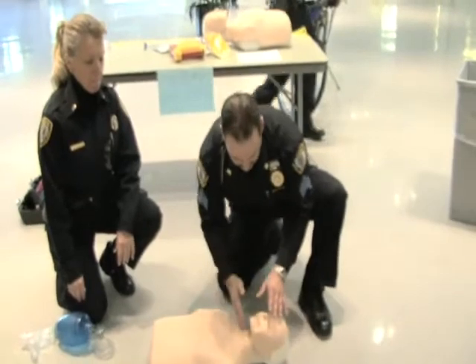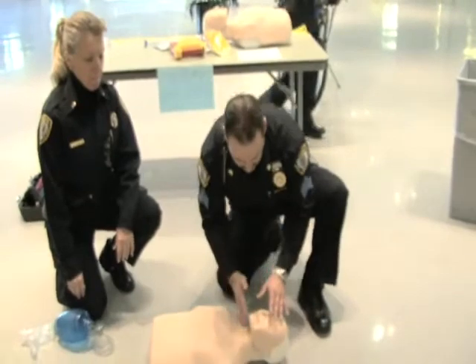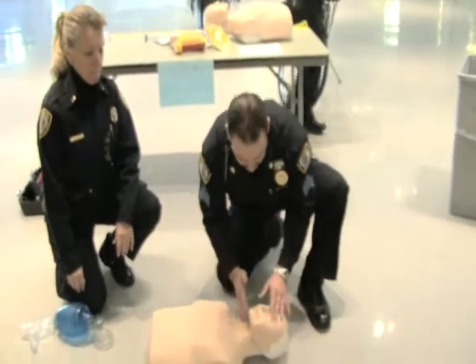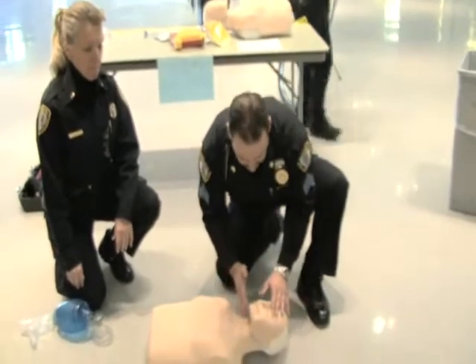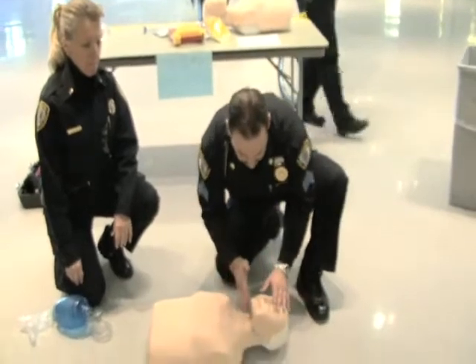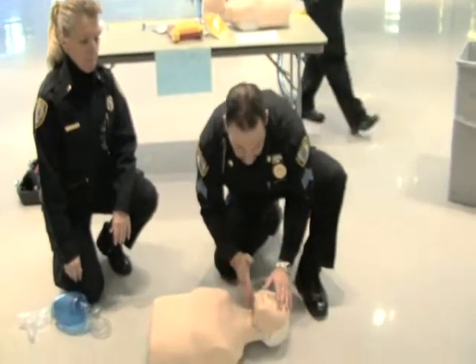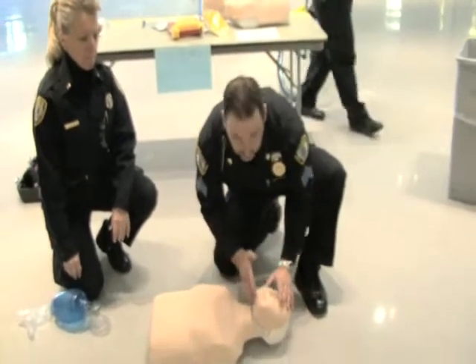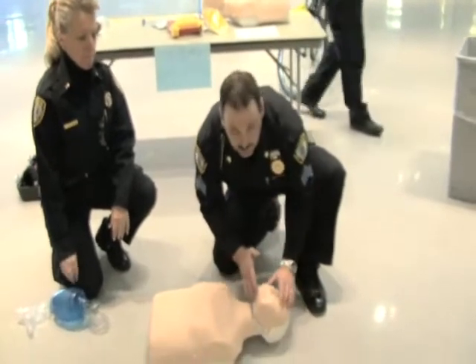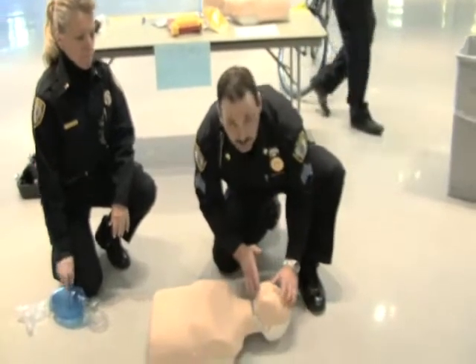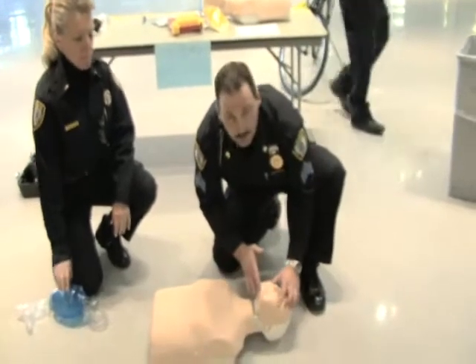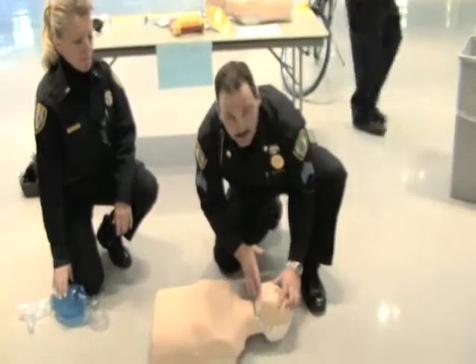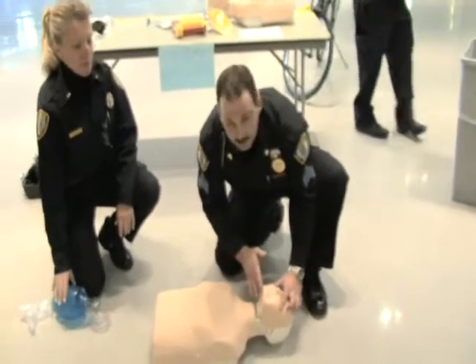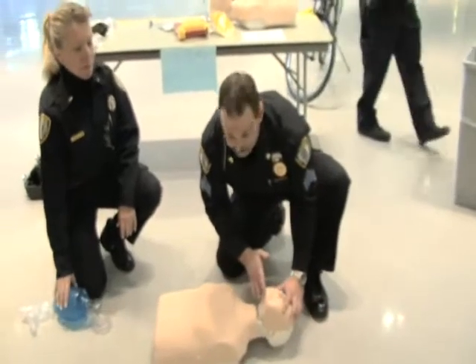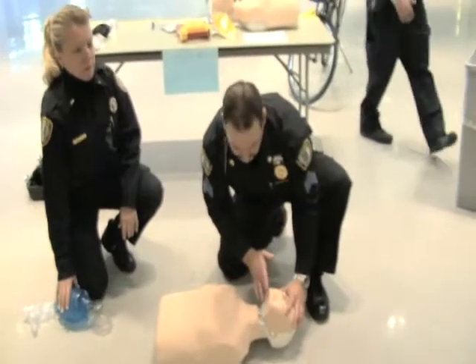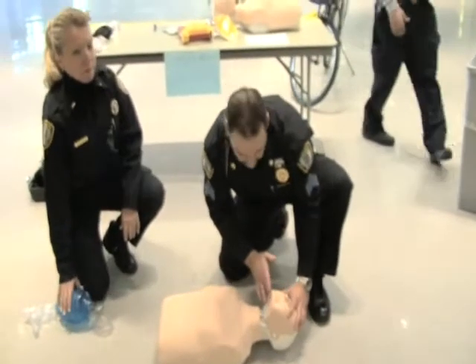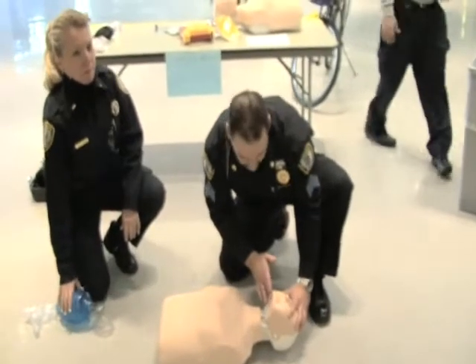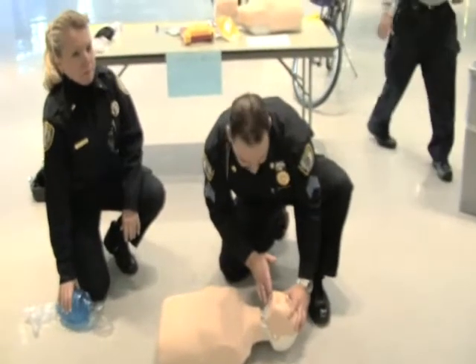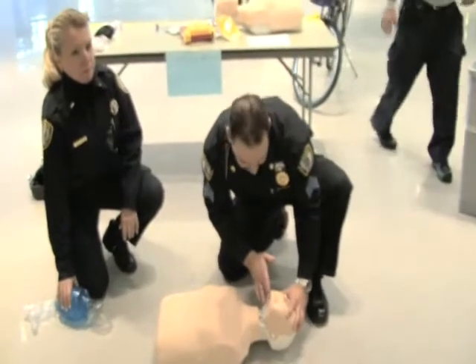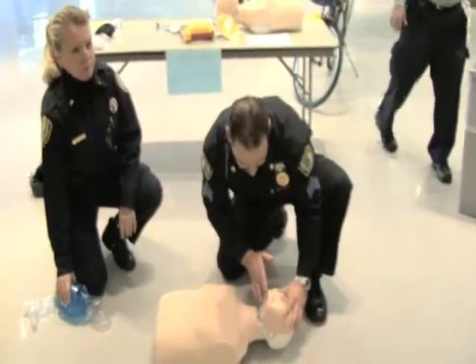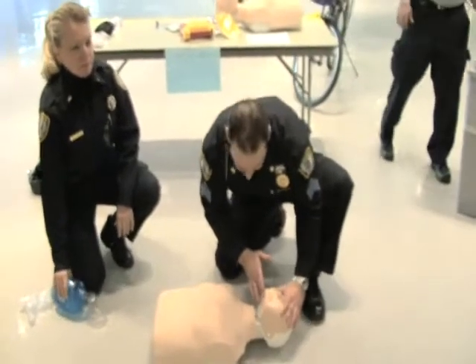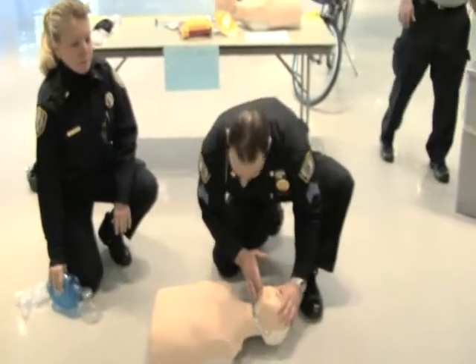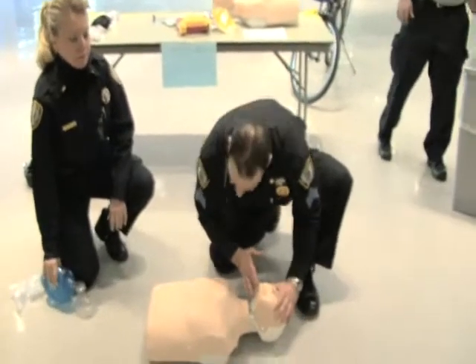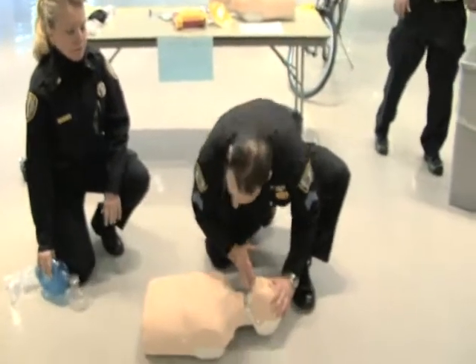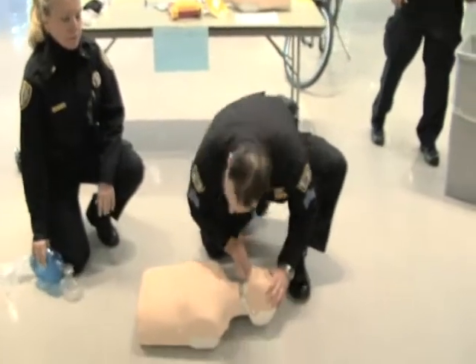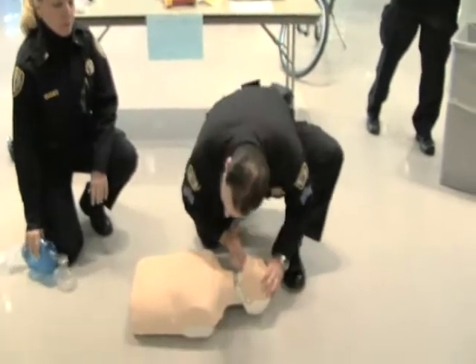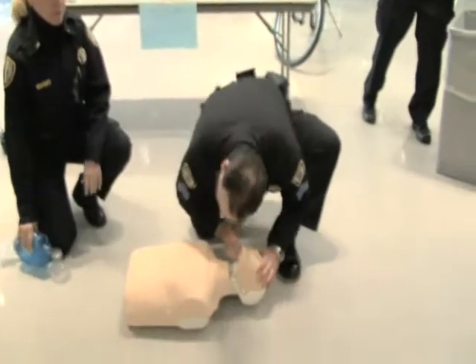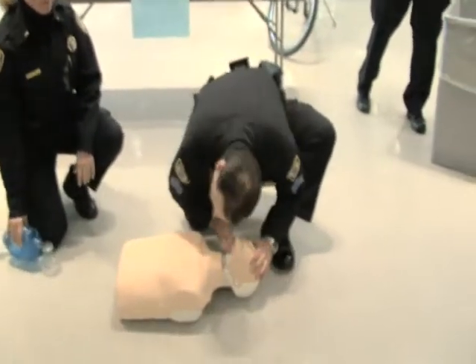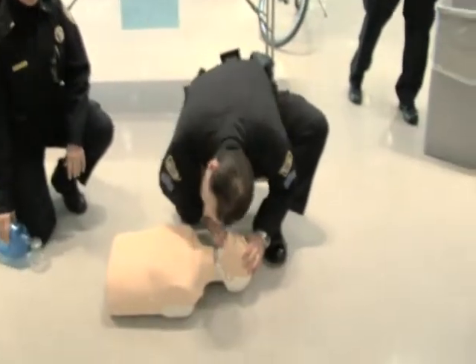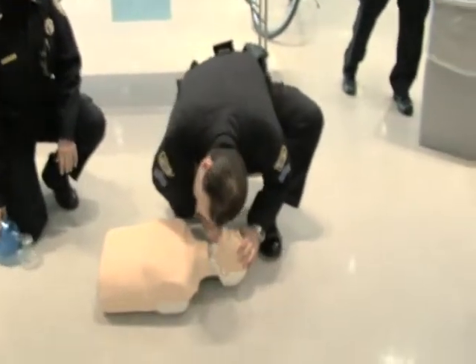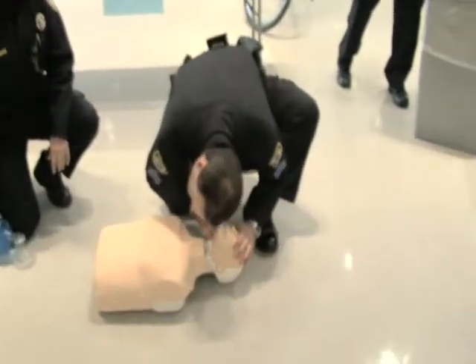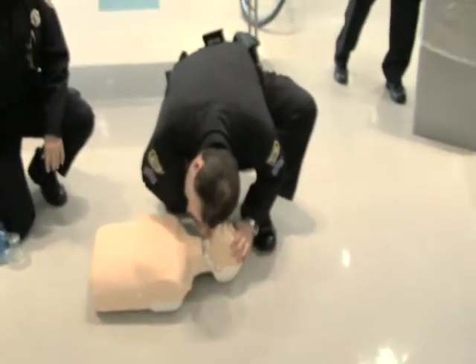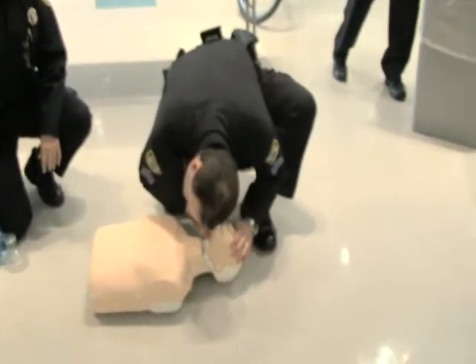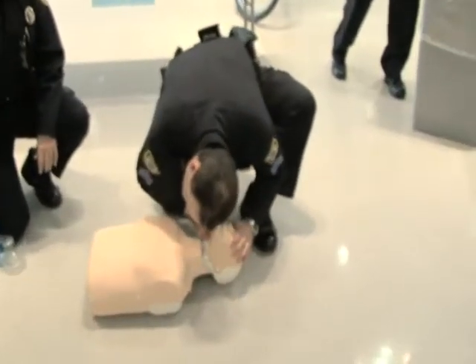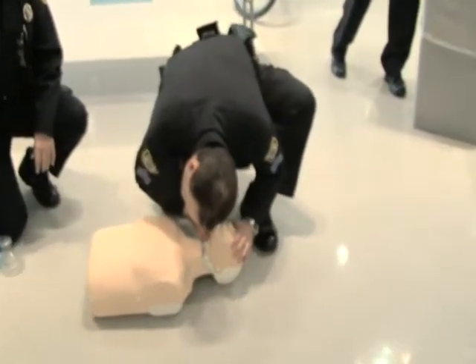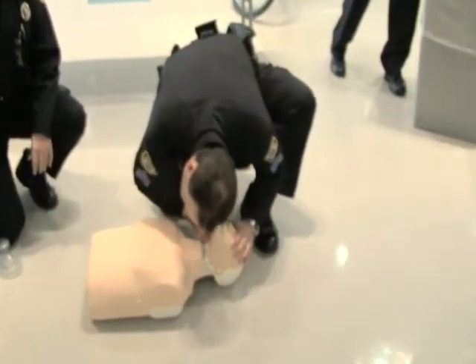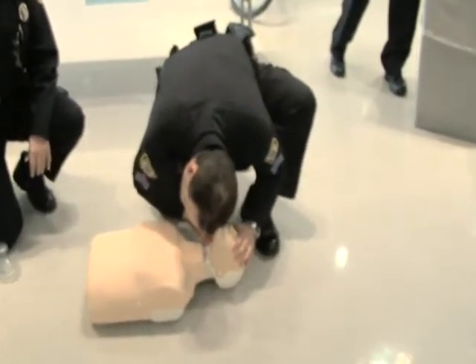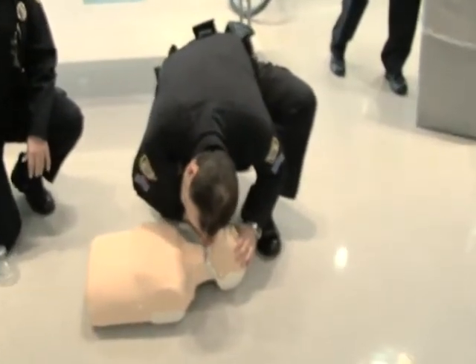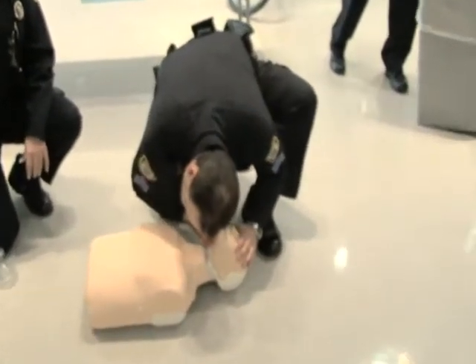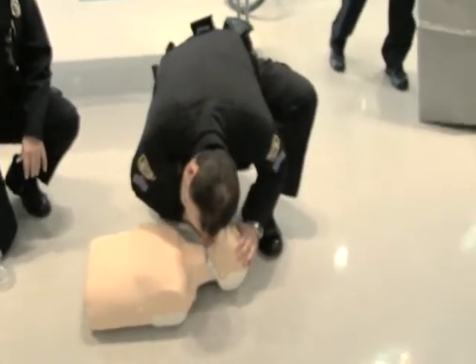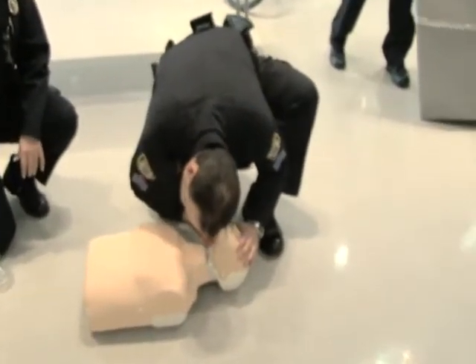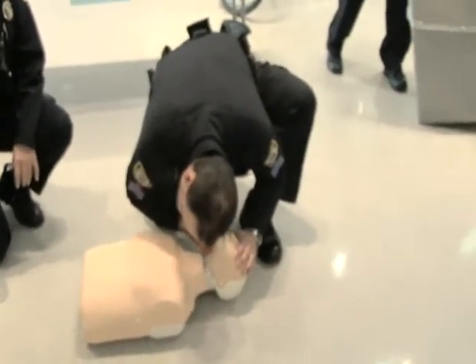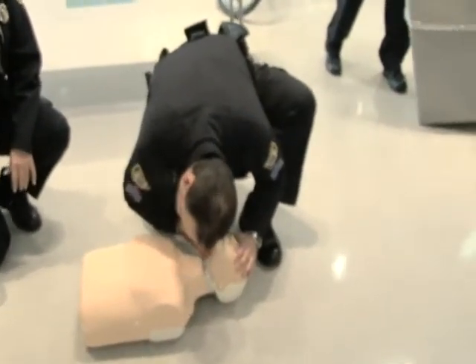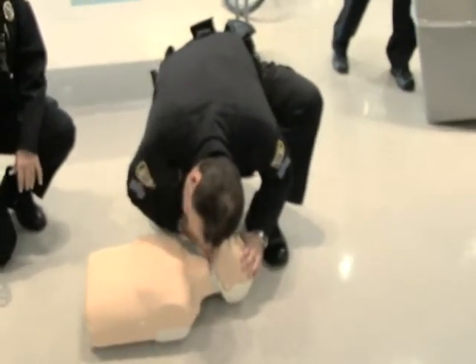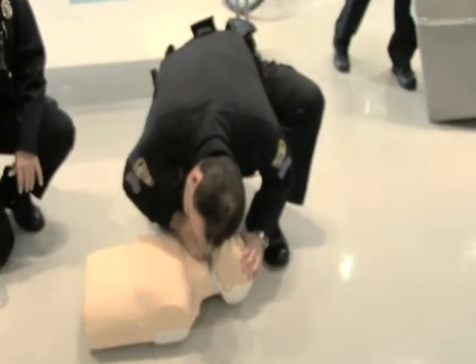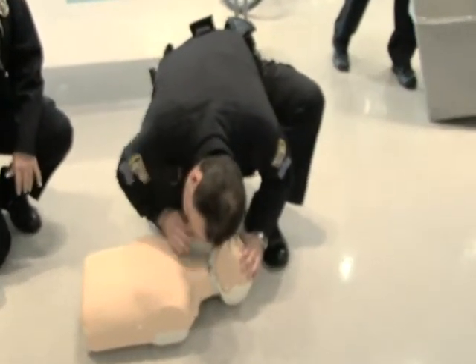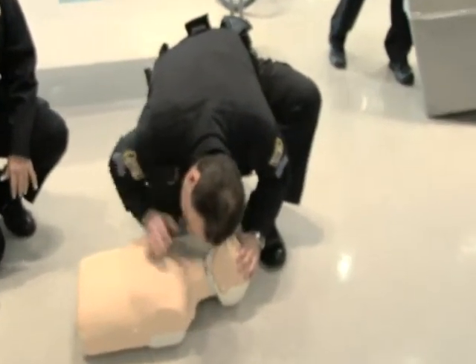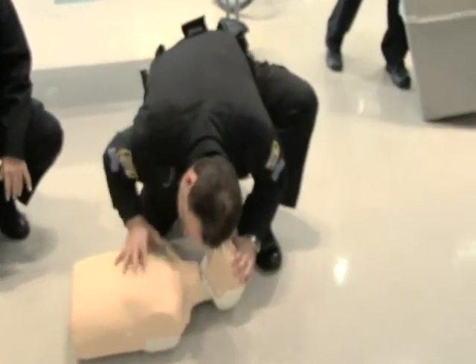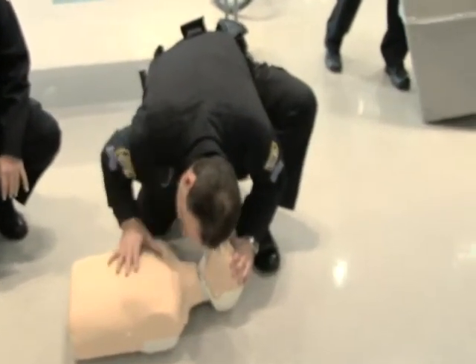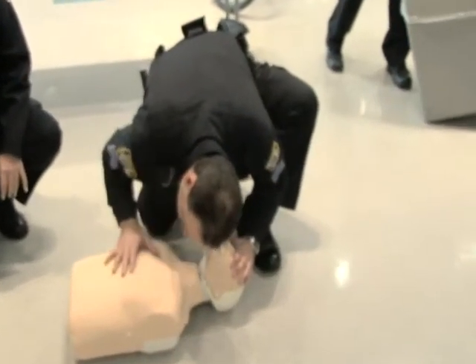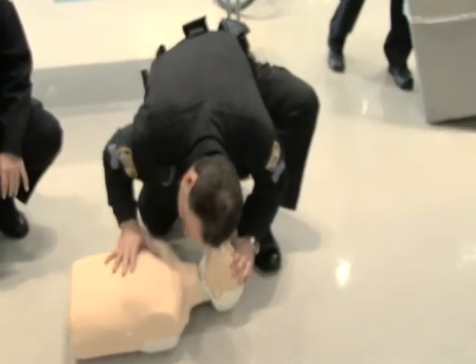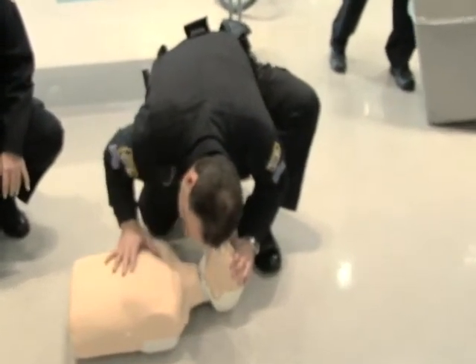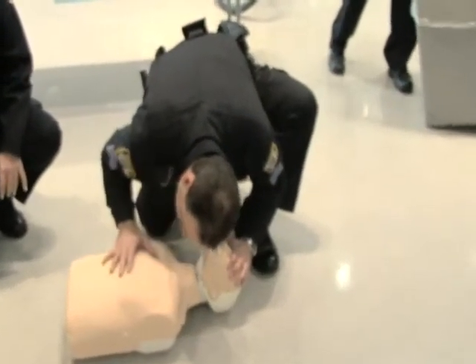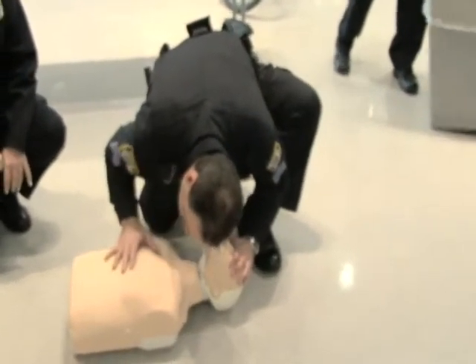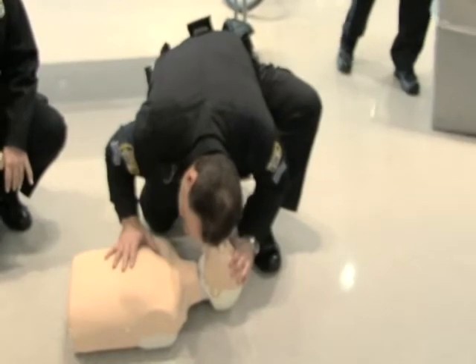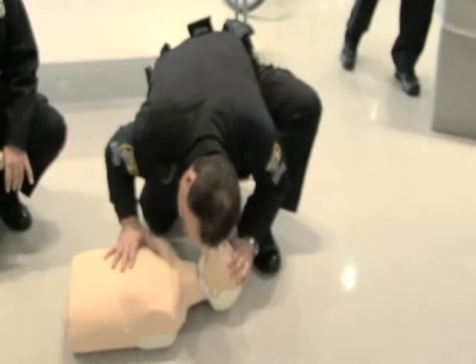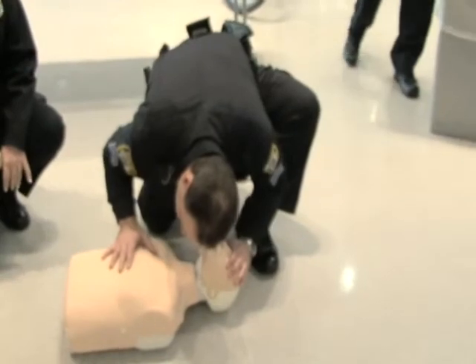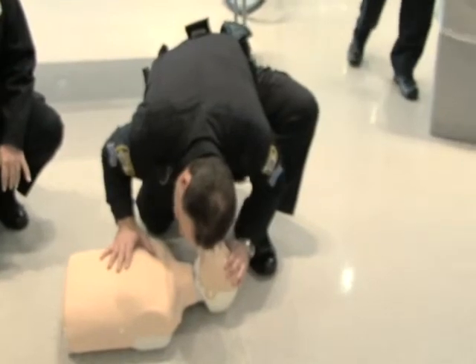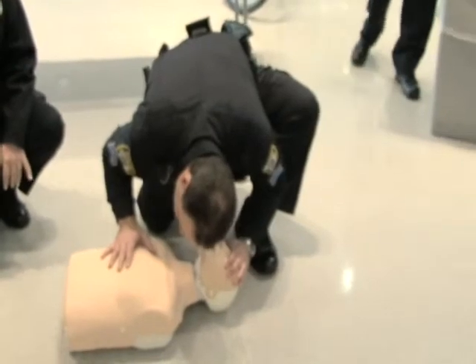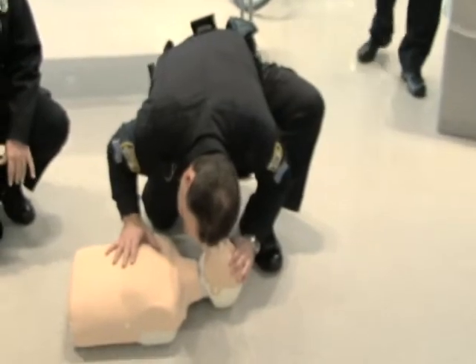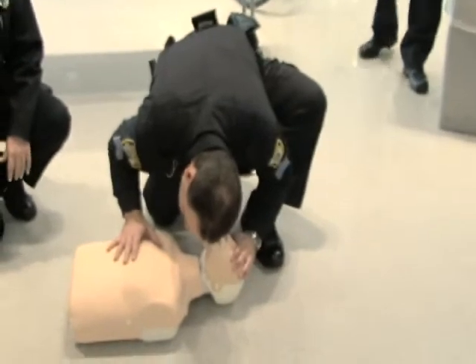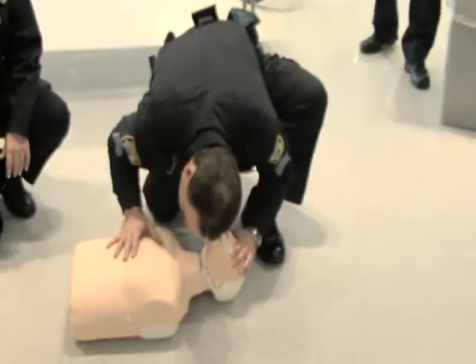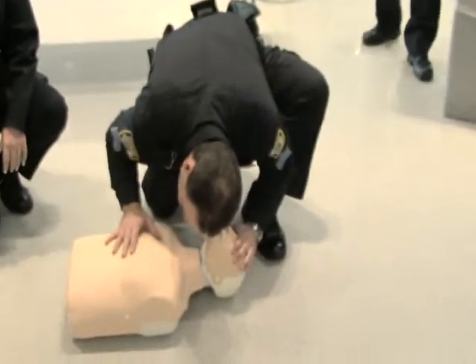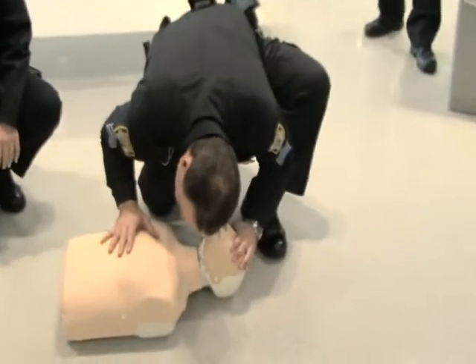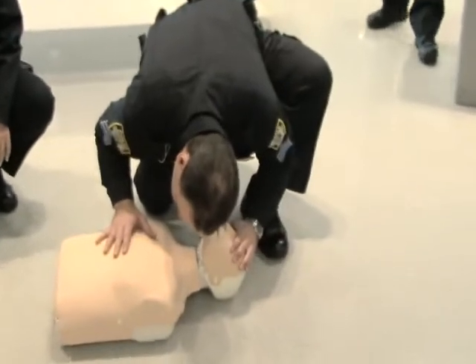We do a head tilt, we do a chin lift, and we look, listen, and feel for breath. We look at the chest to see if there is any rising in the chest.